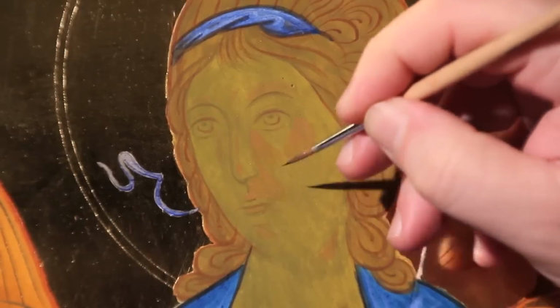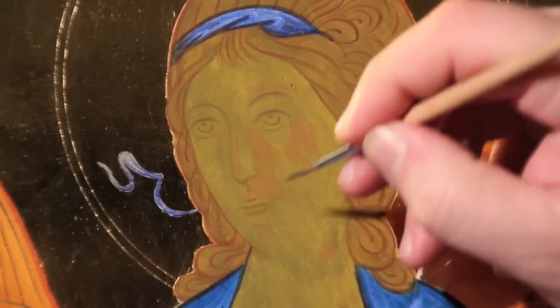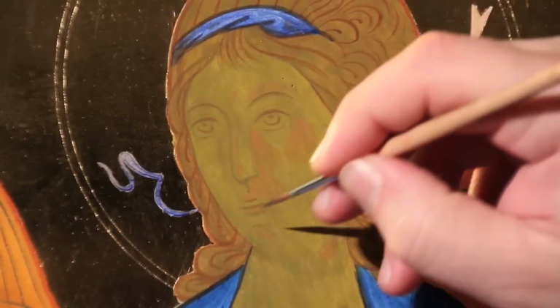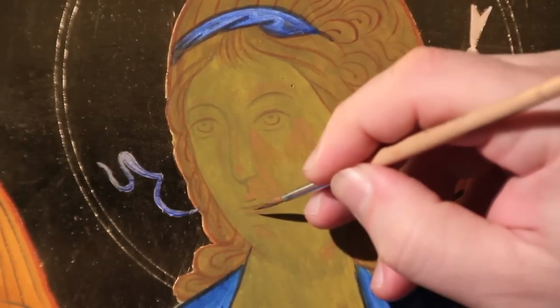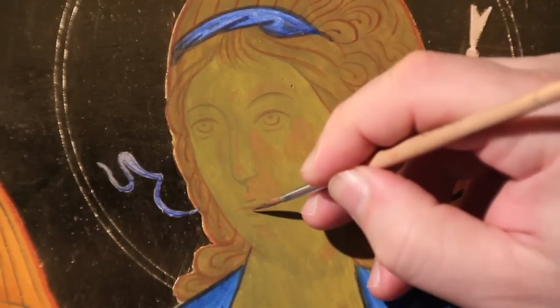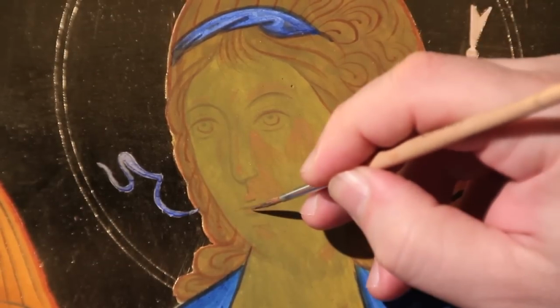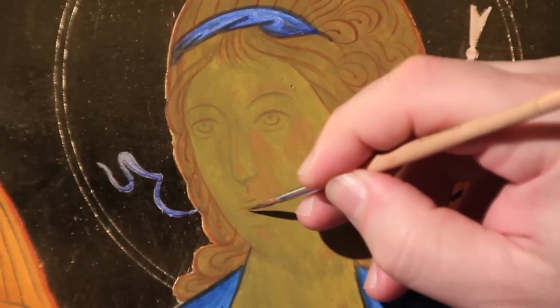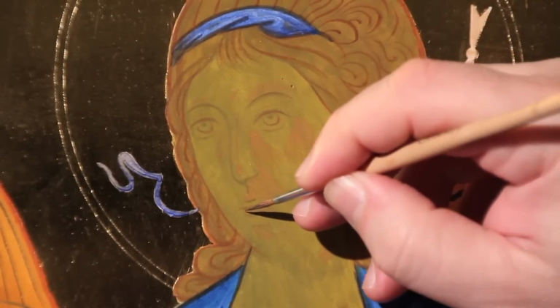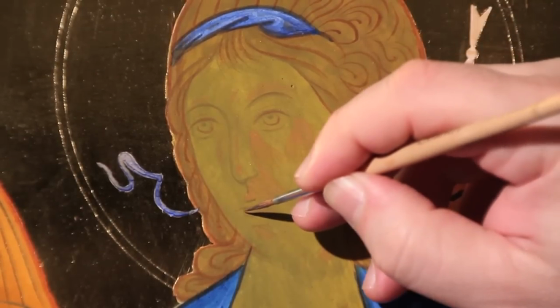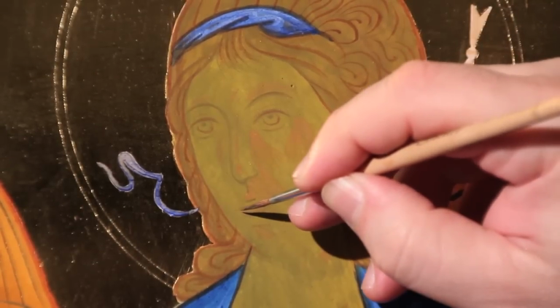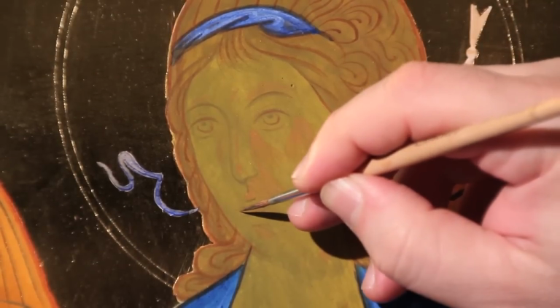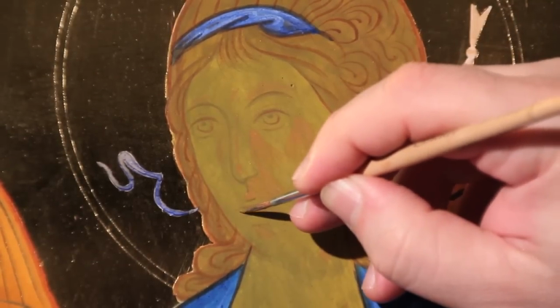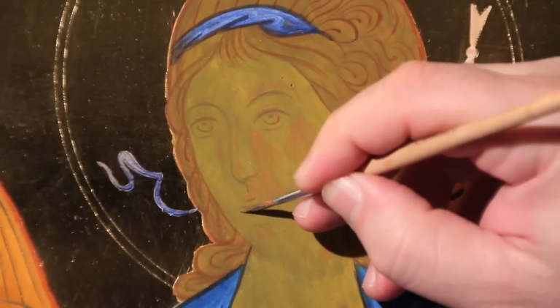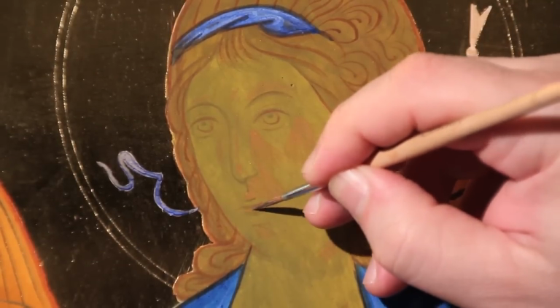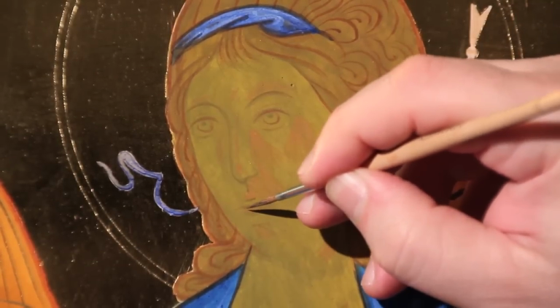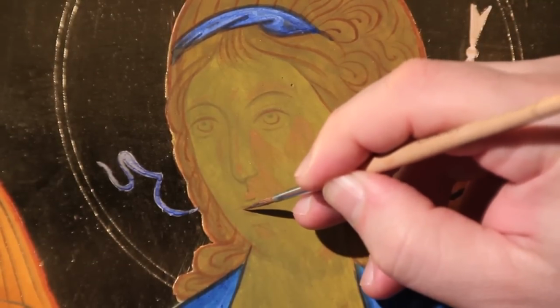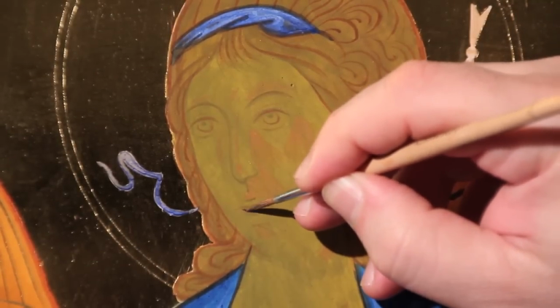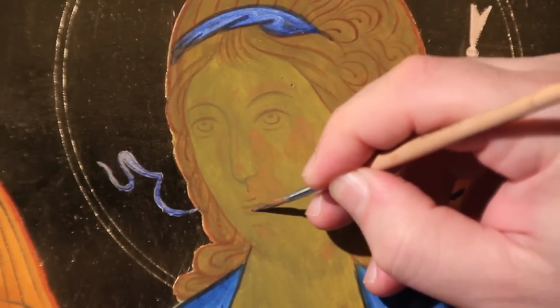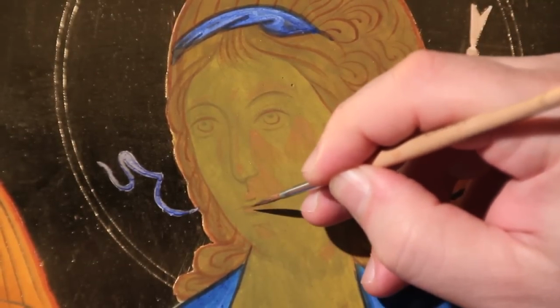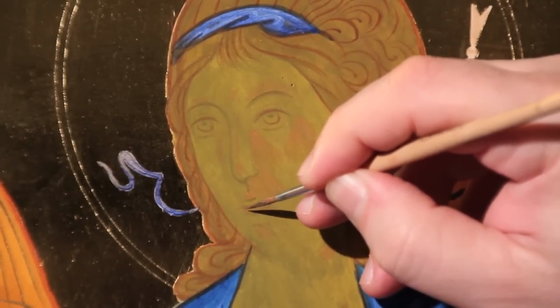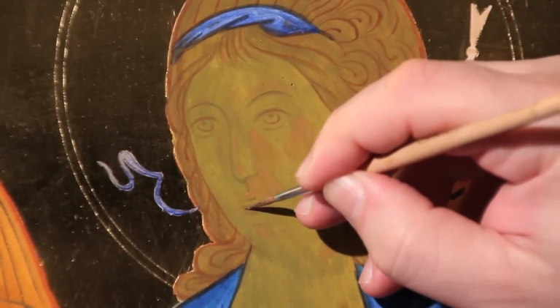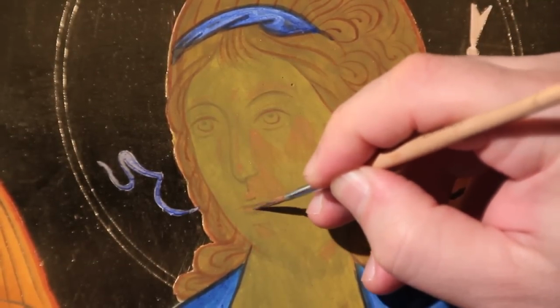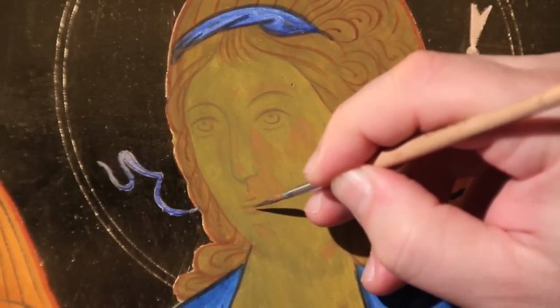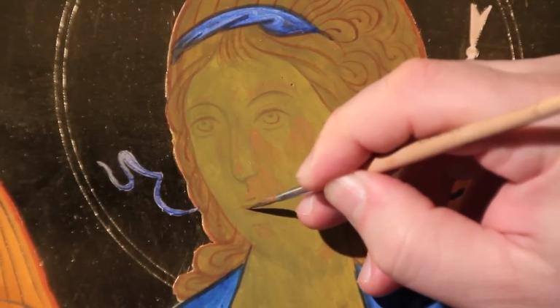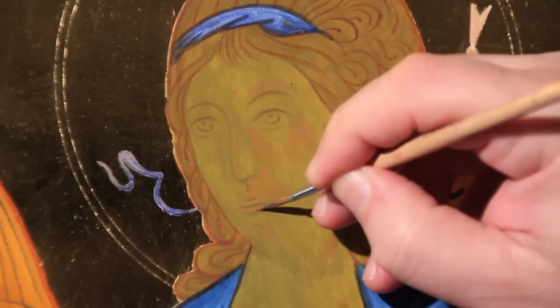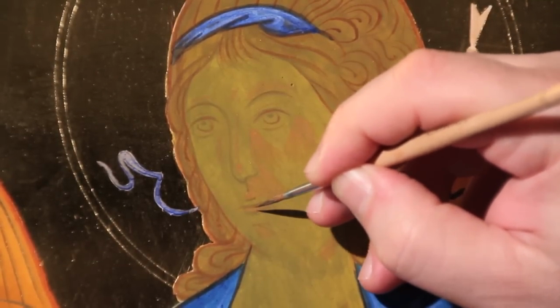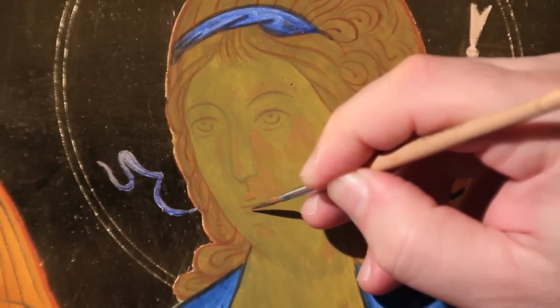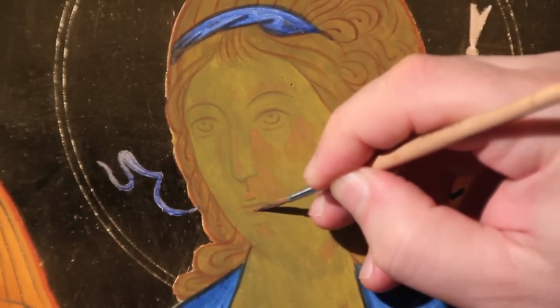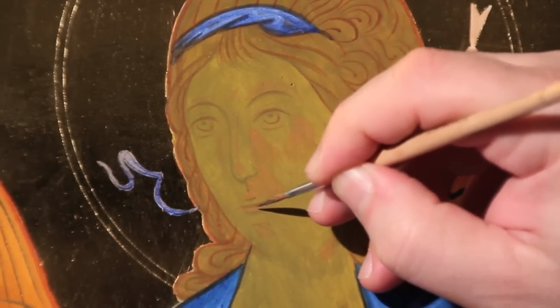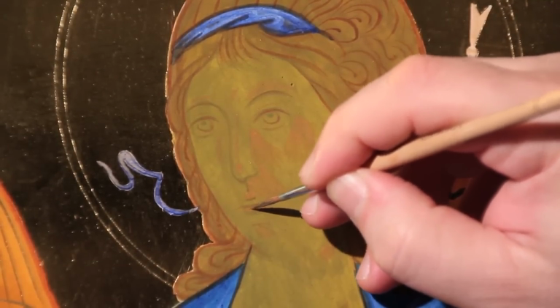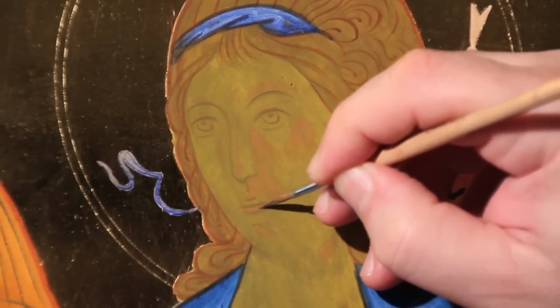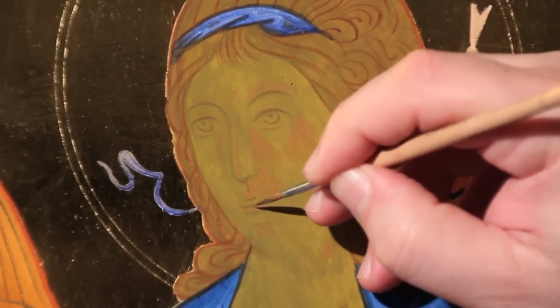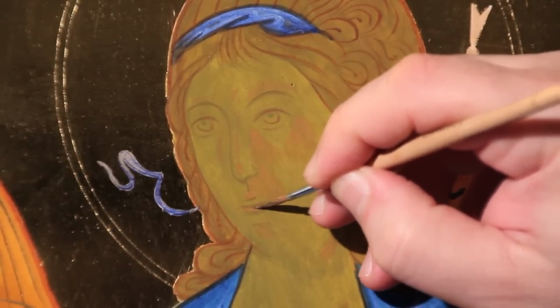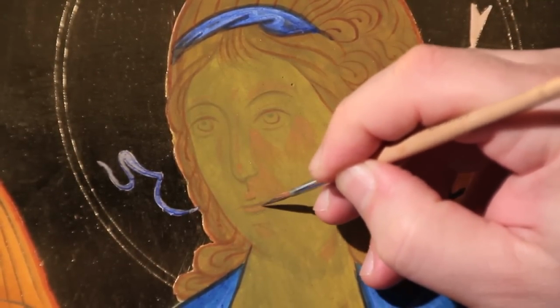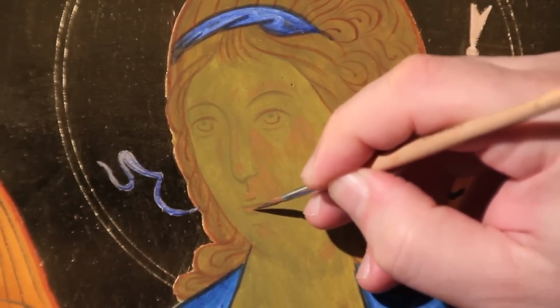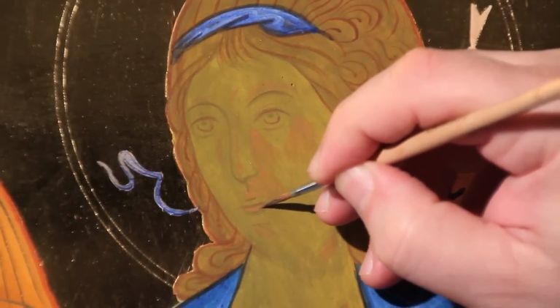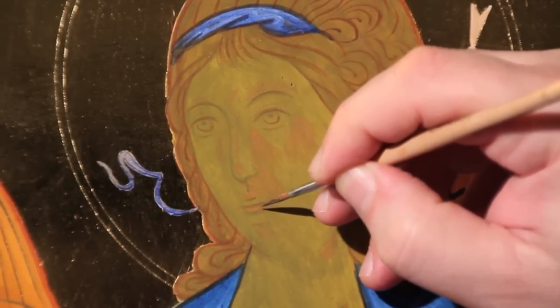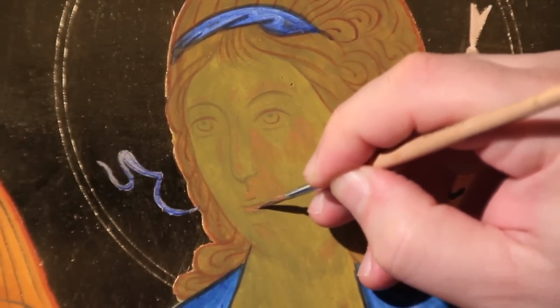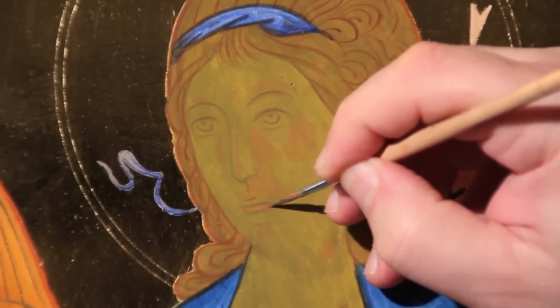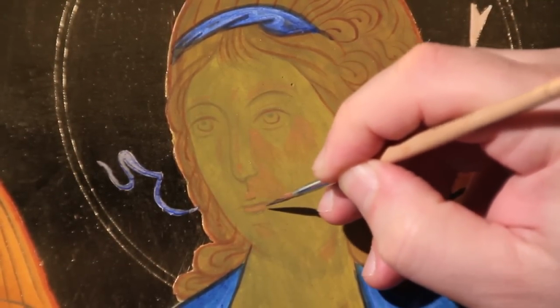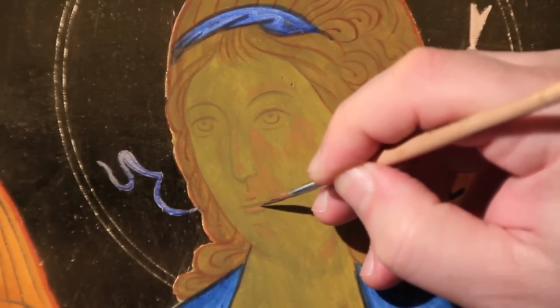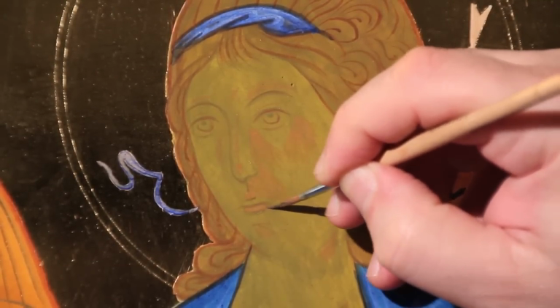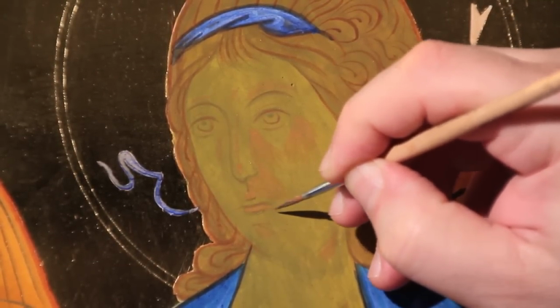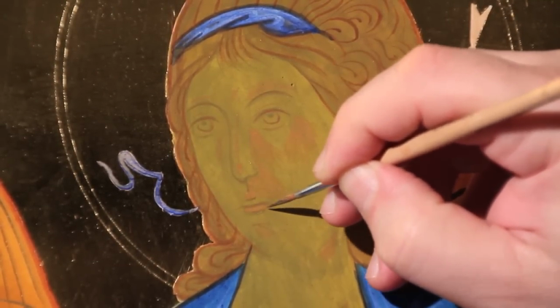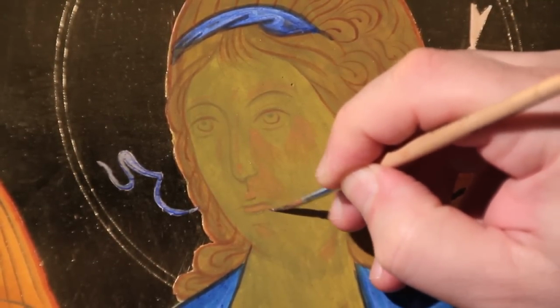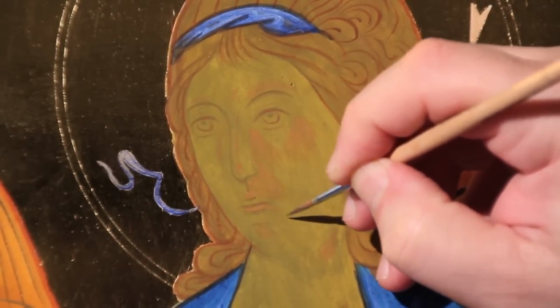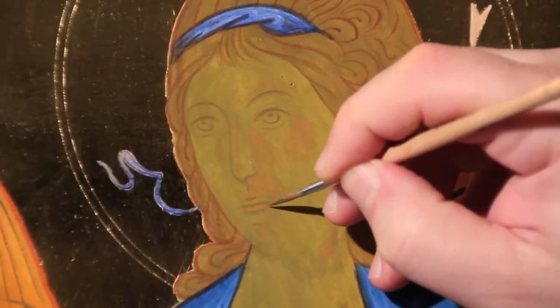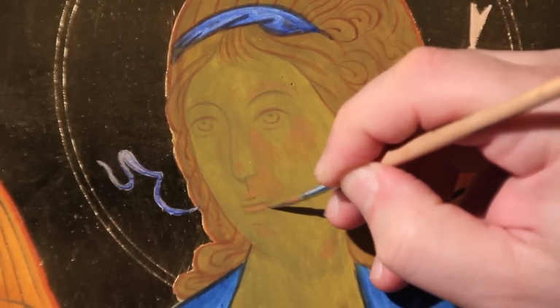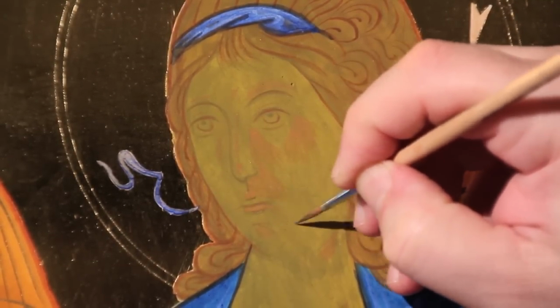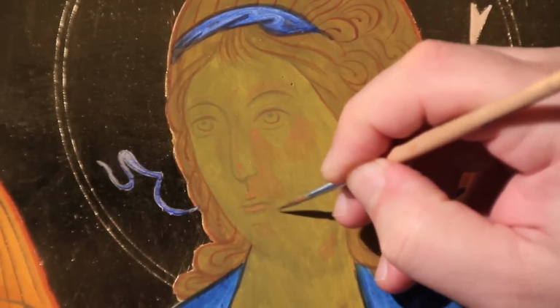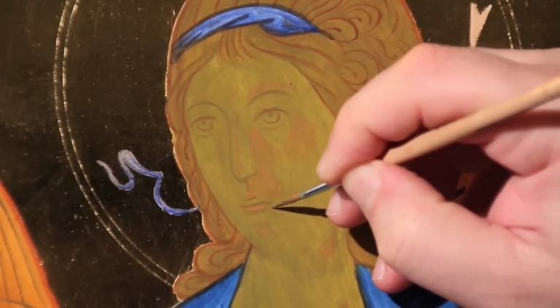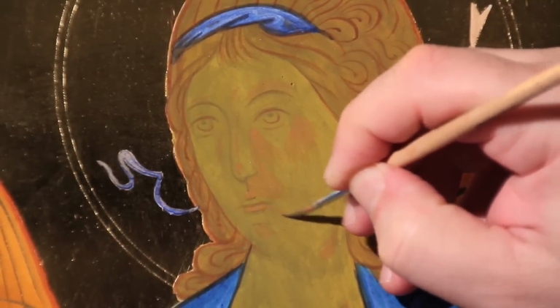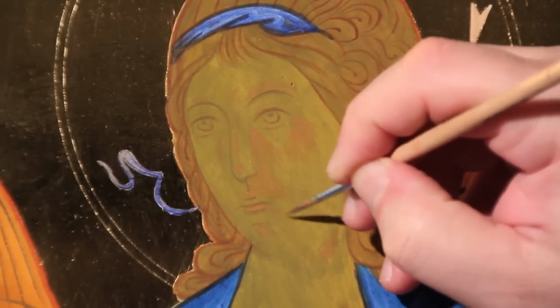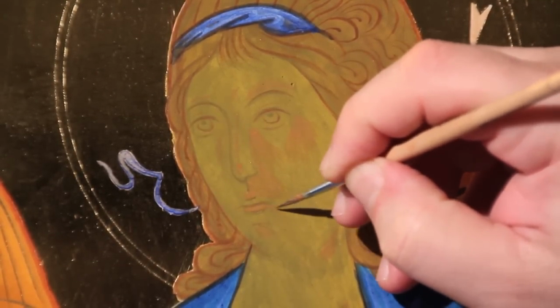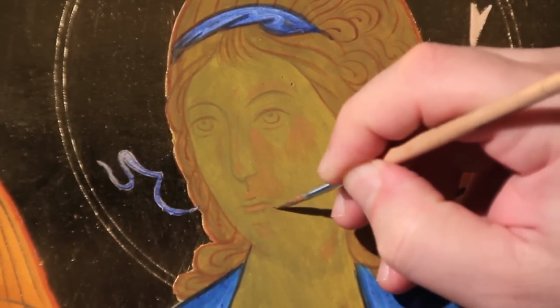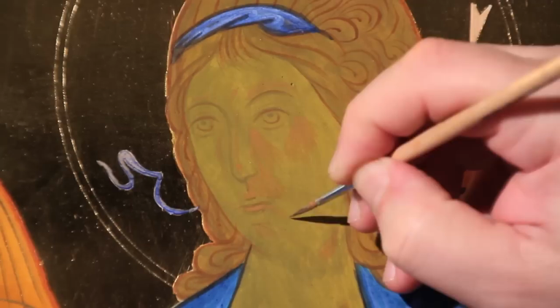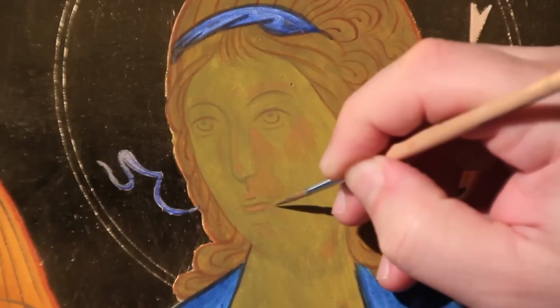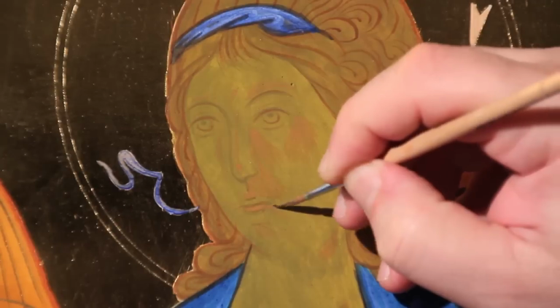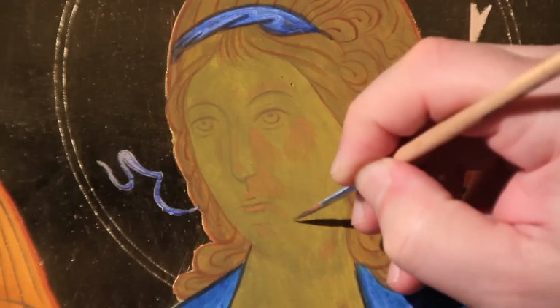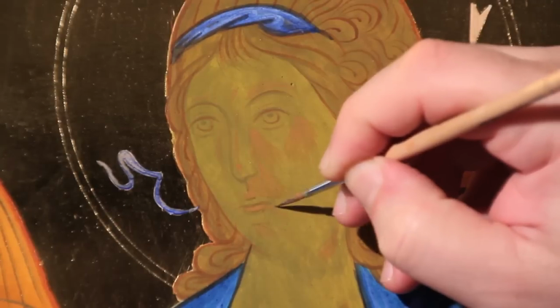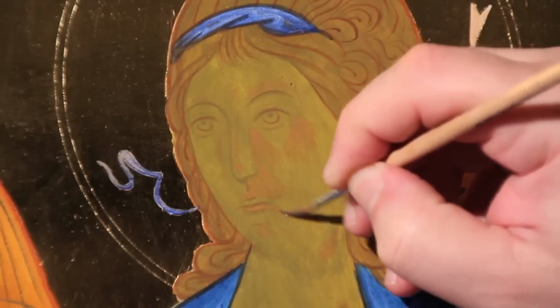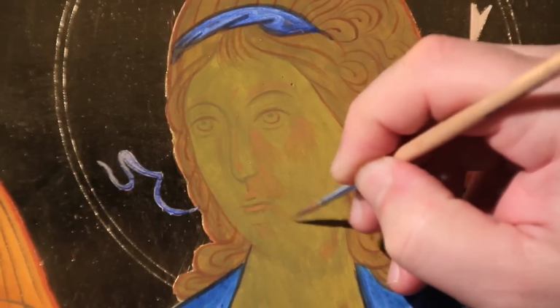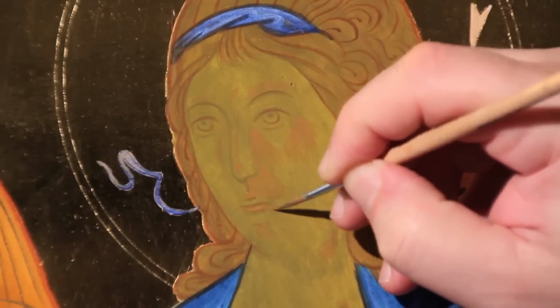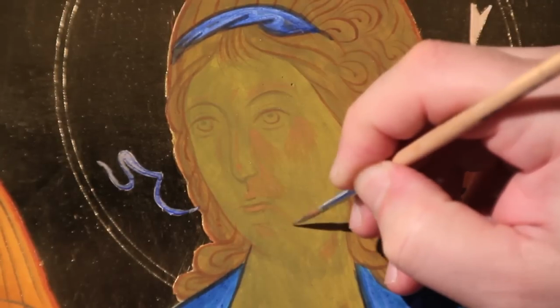And keeping watch by night, we glorify thee, O Lord. The upper lip is never highlighted.